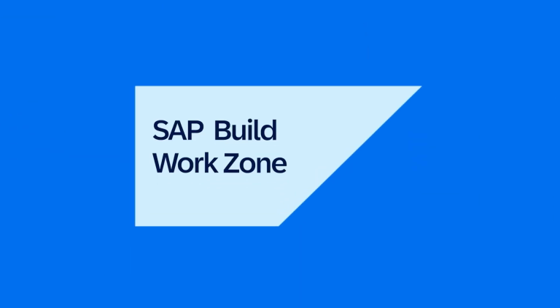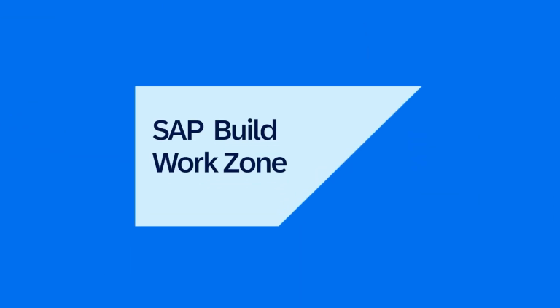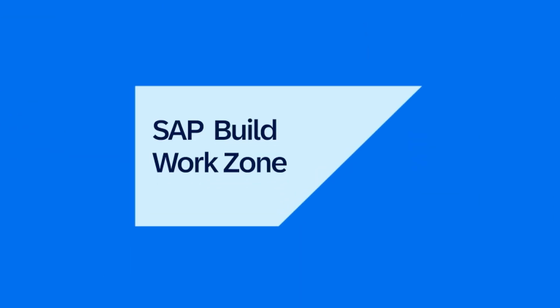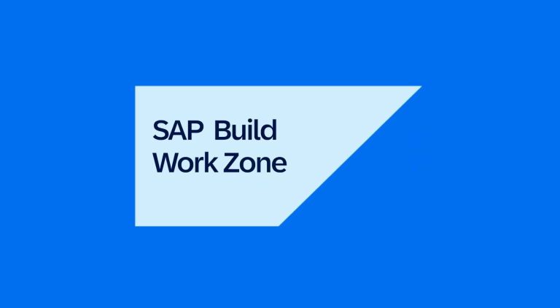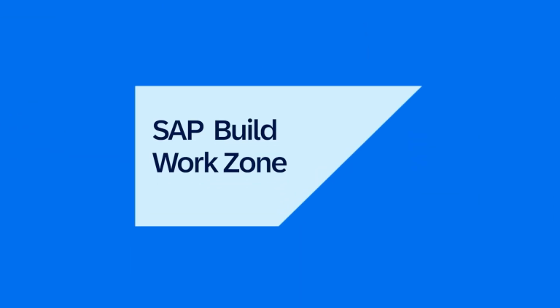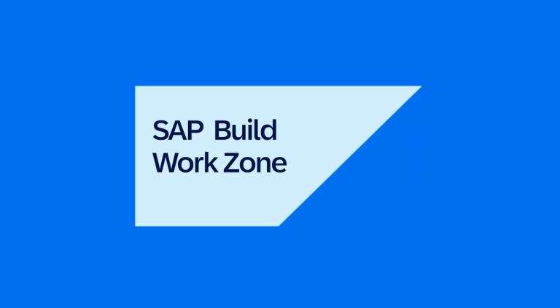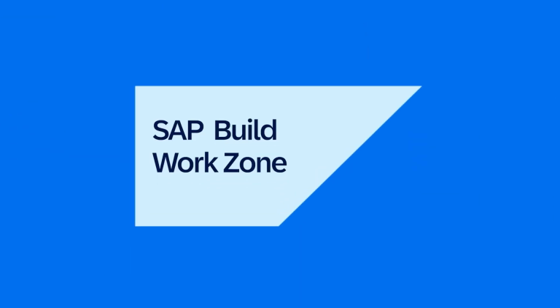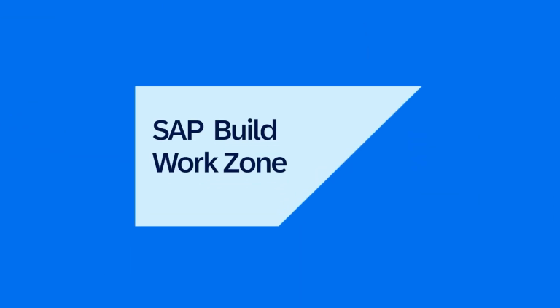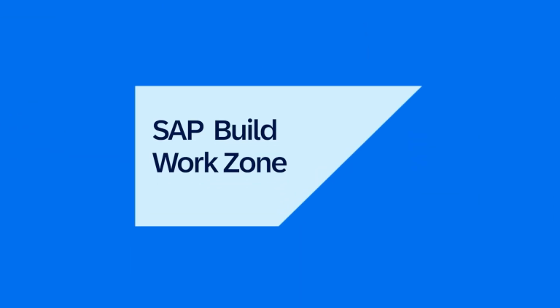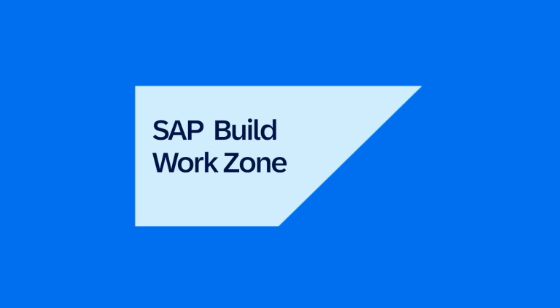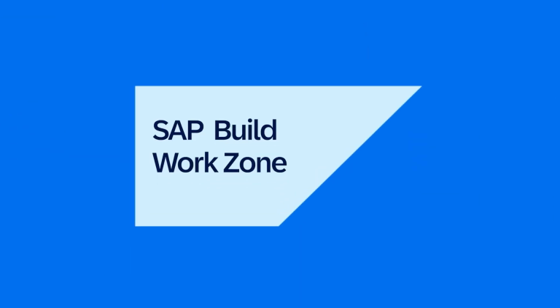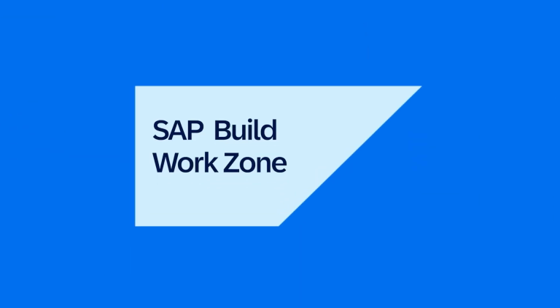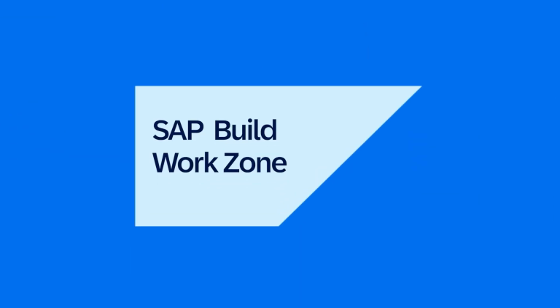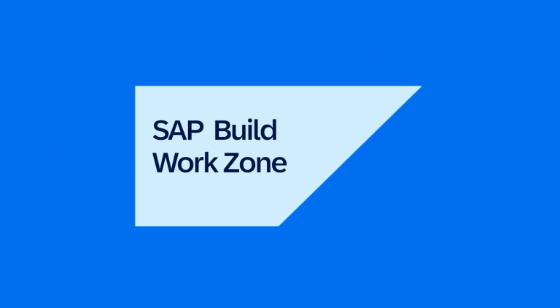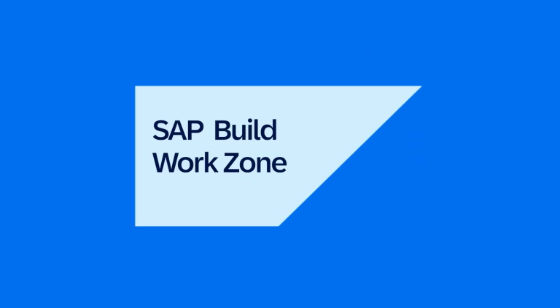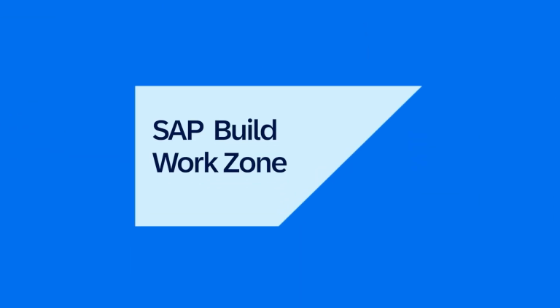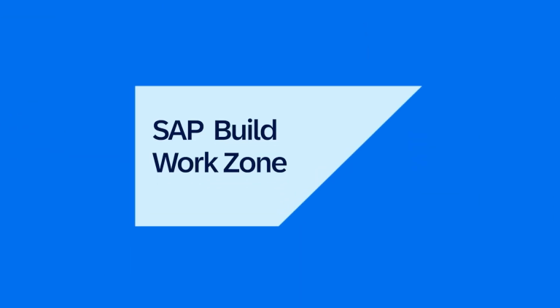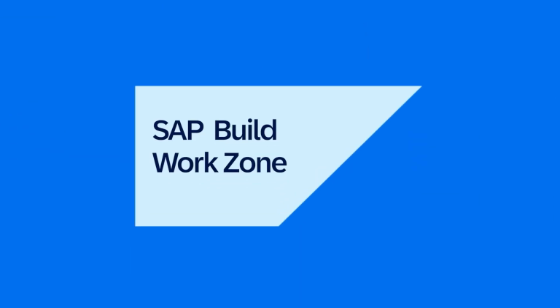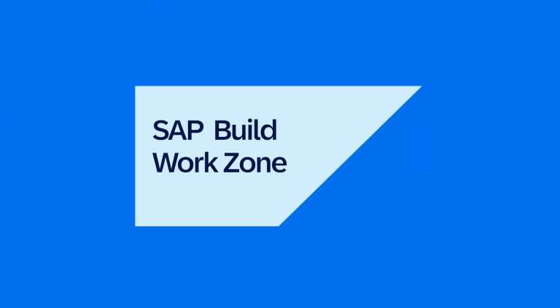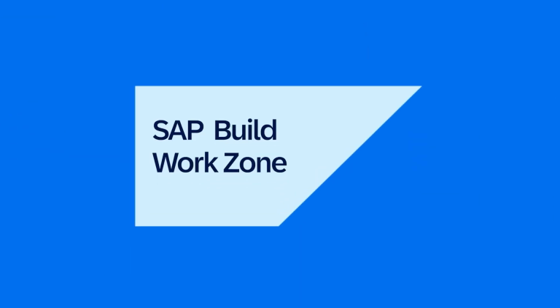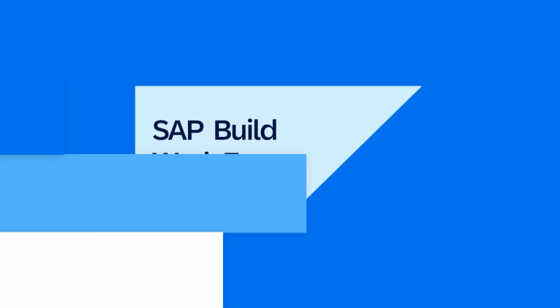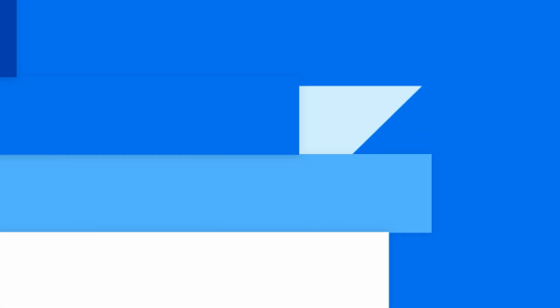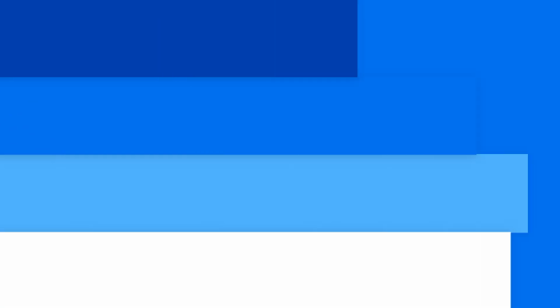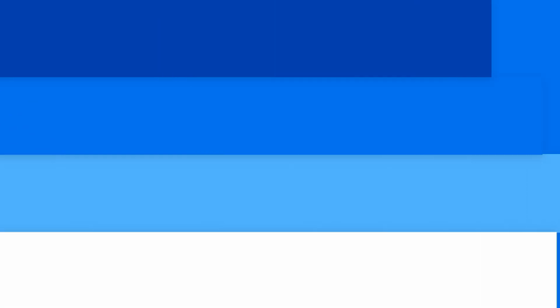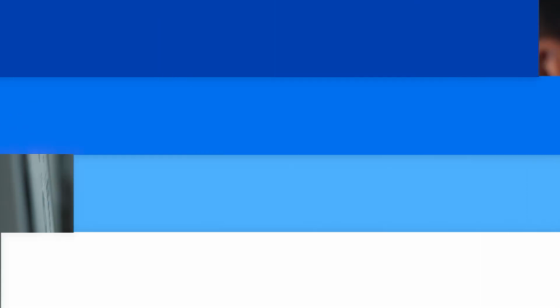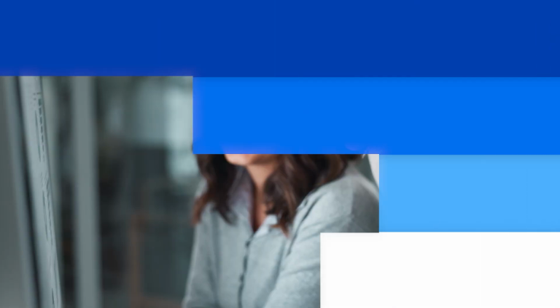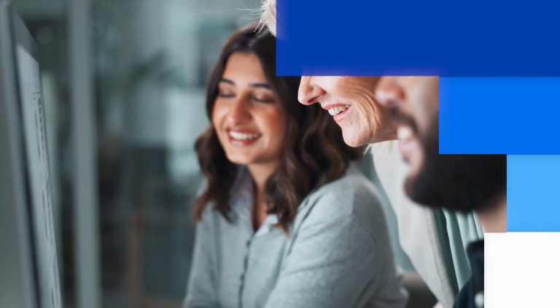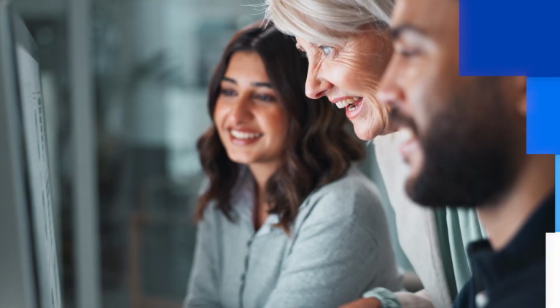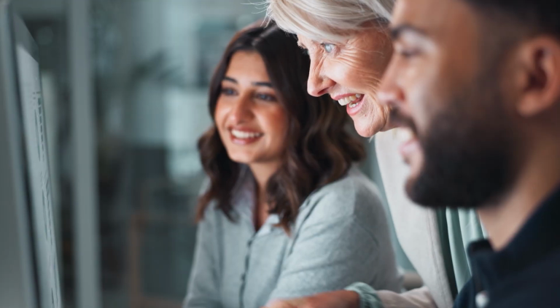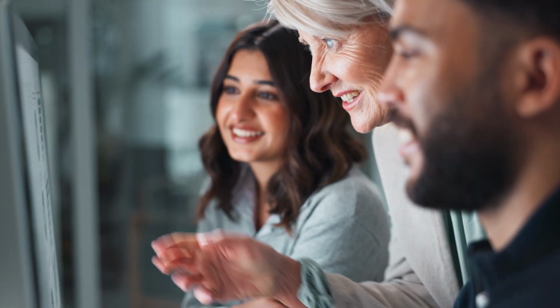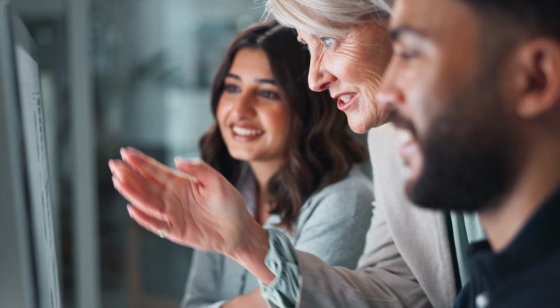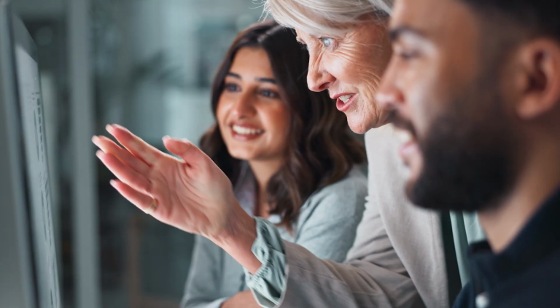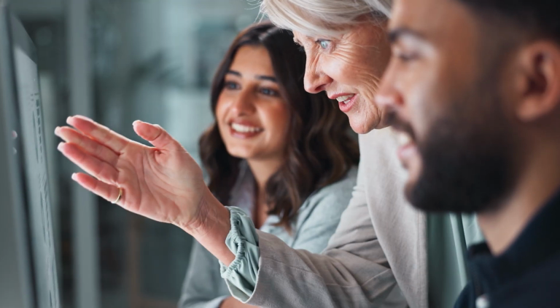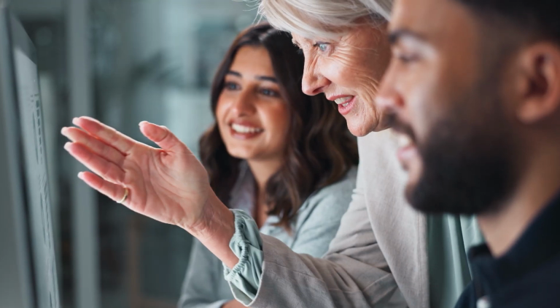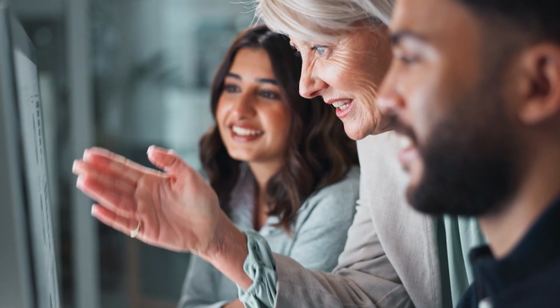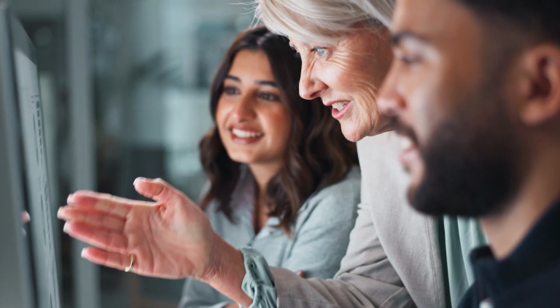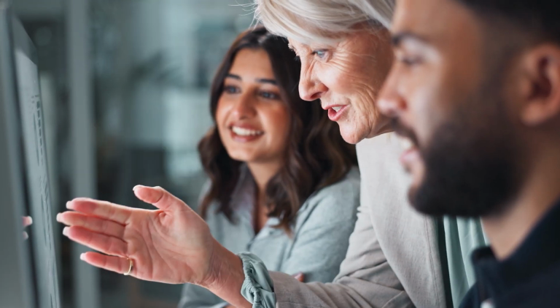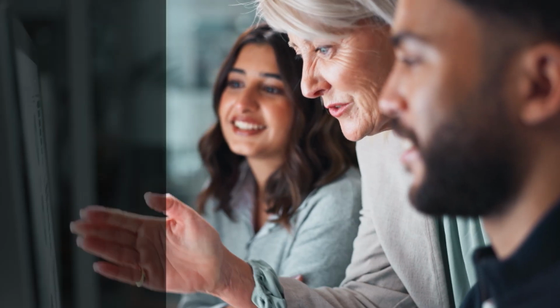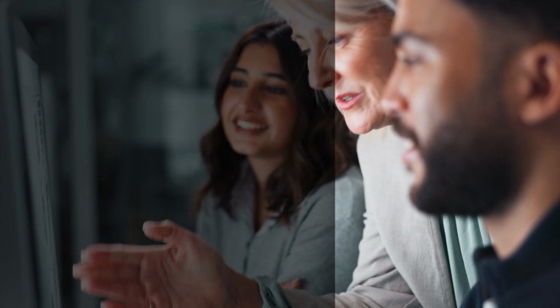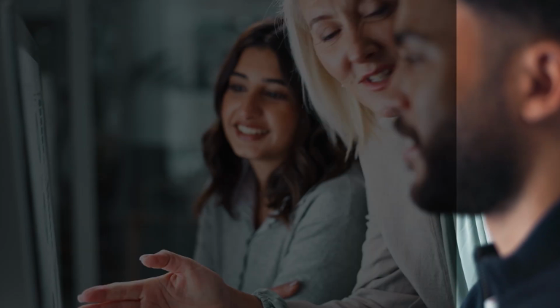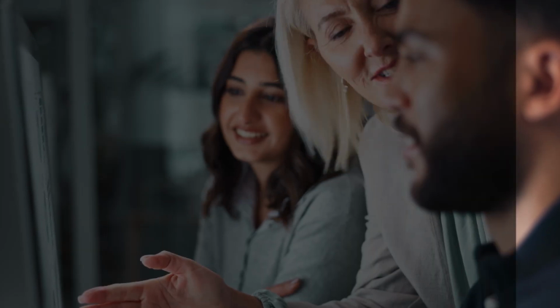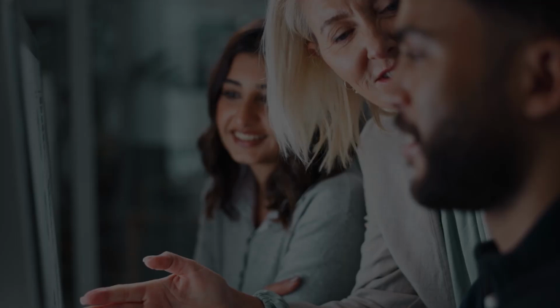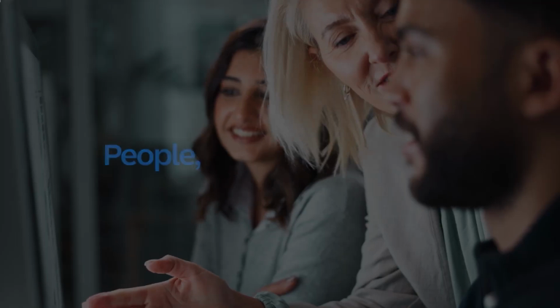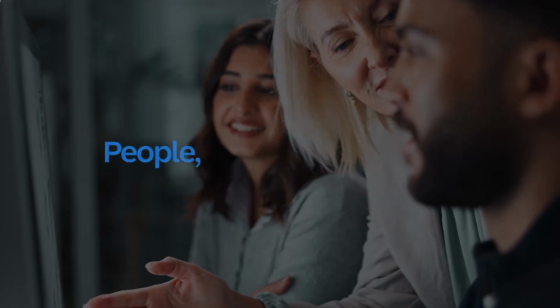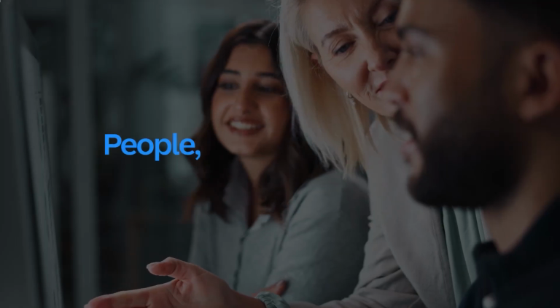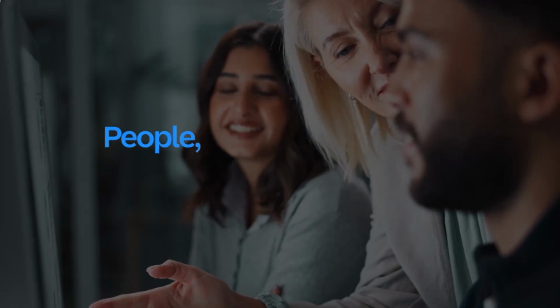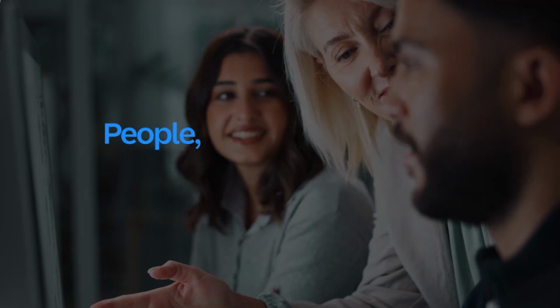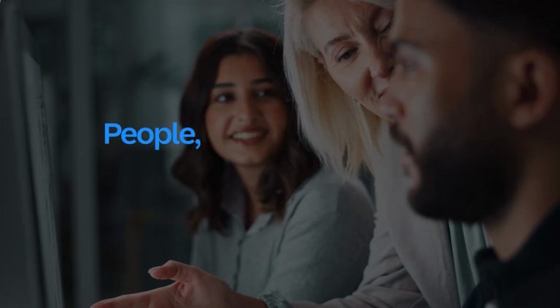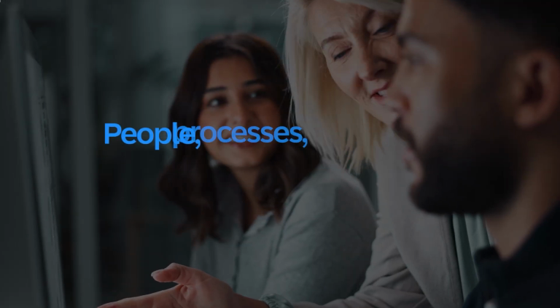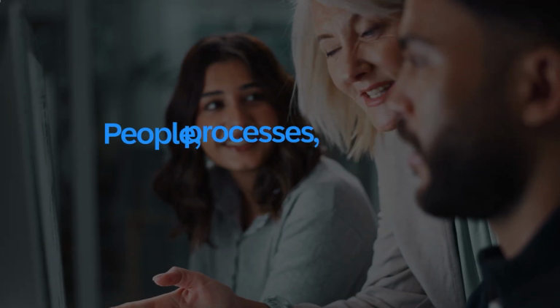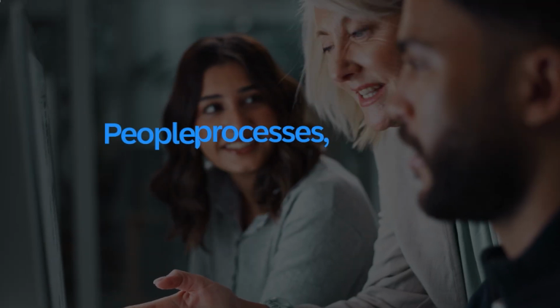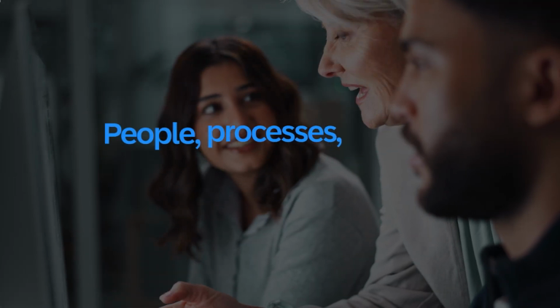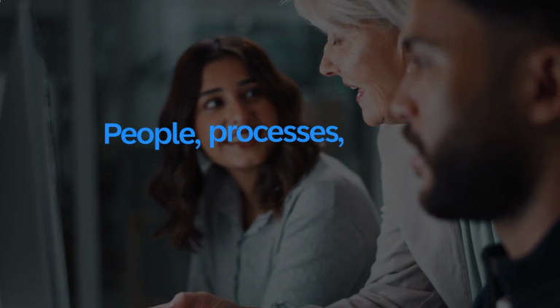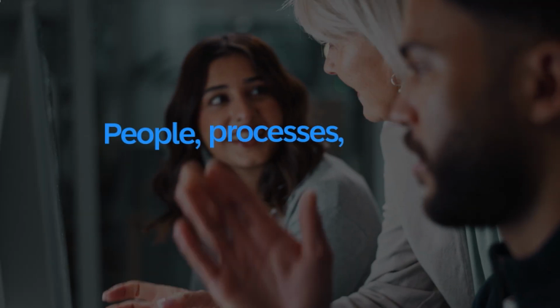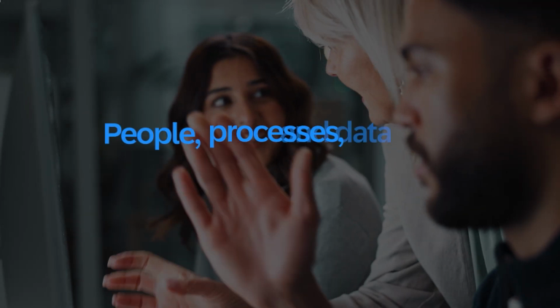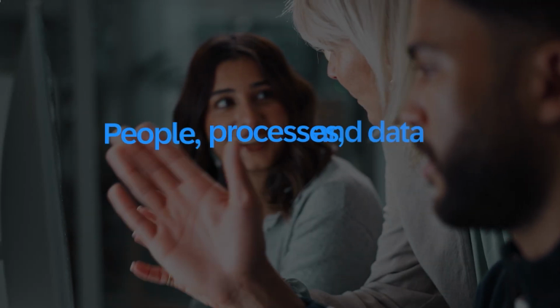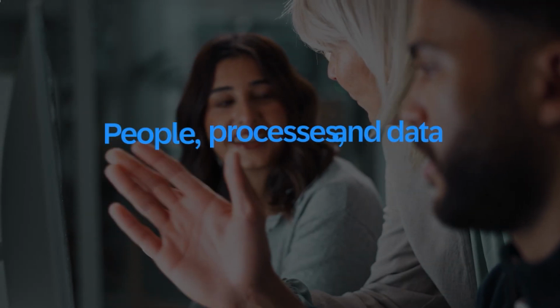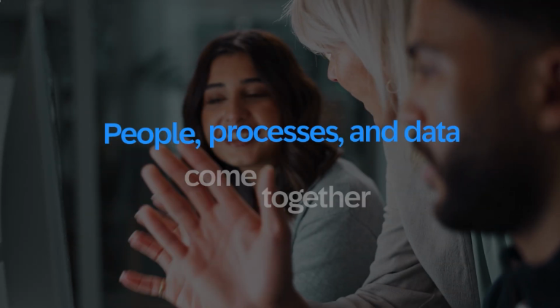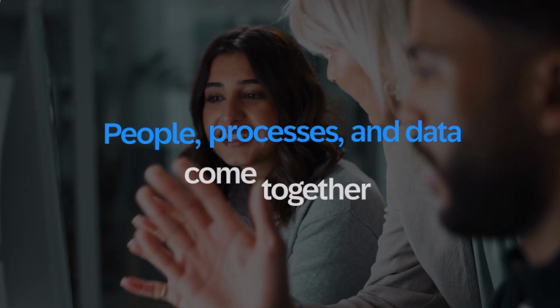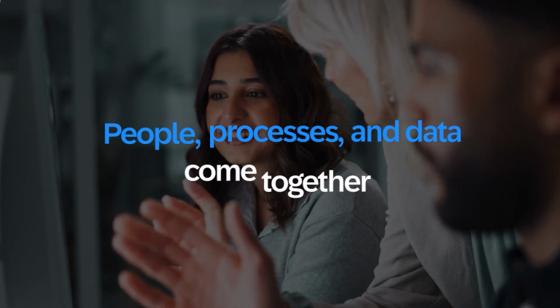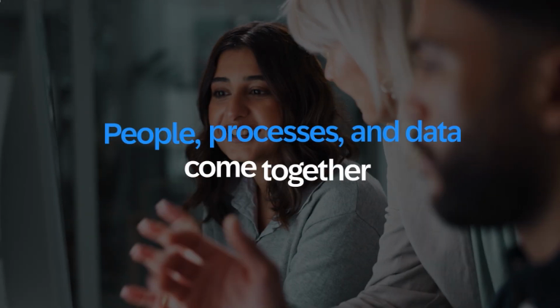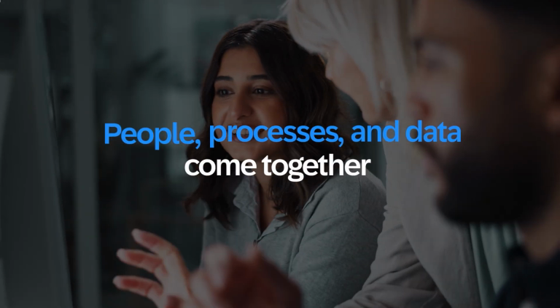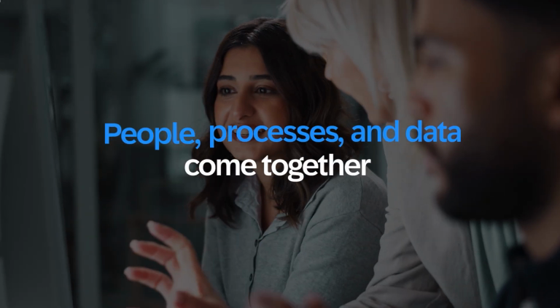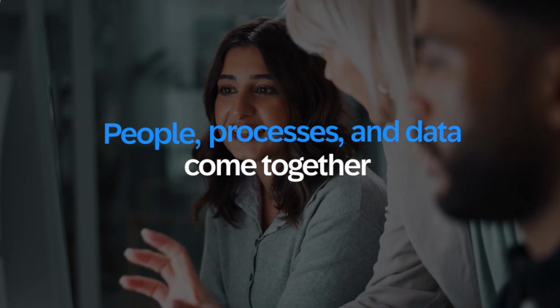Welcome to SAP Build Work Zone, your intelligent, role-based workspace where people, processes, and data come together.